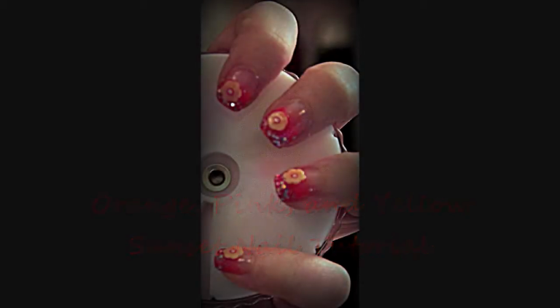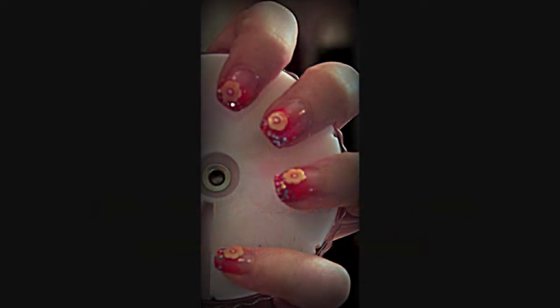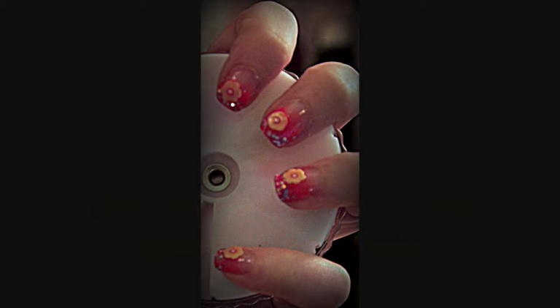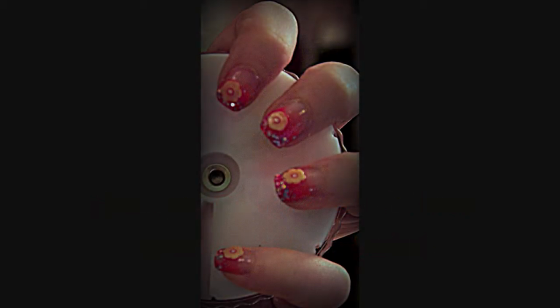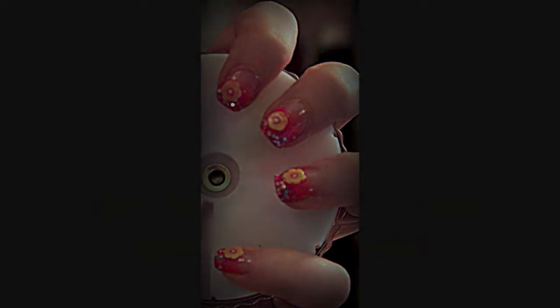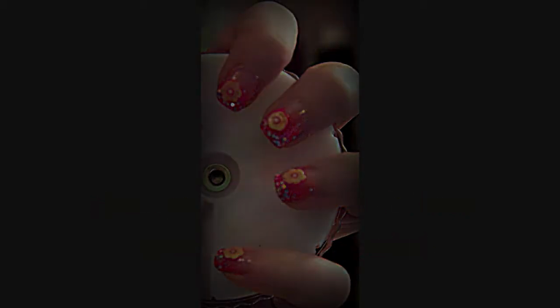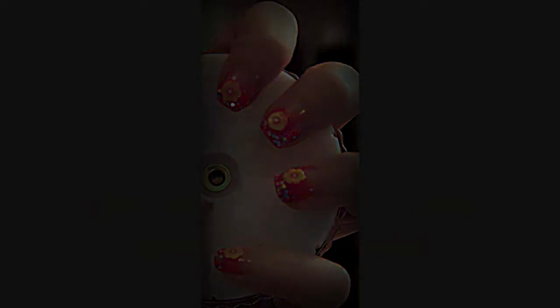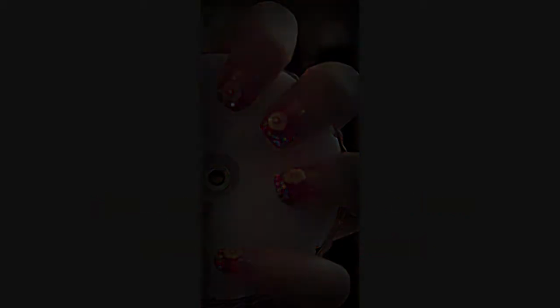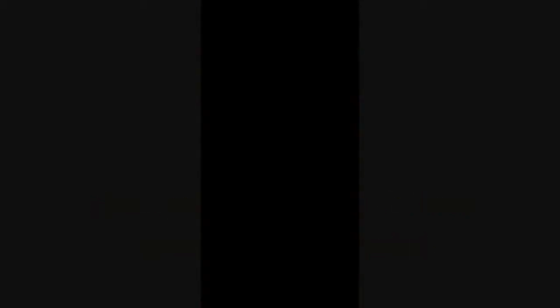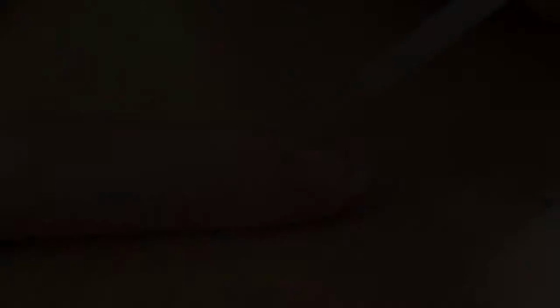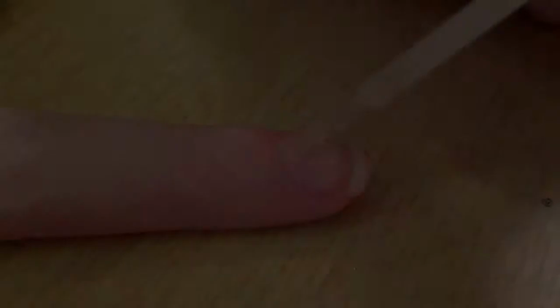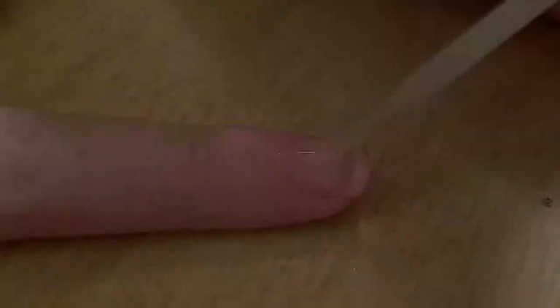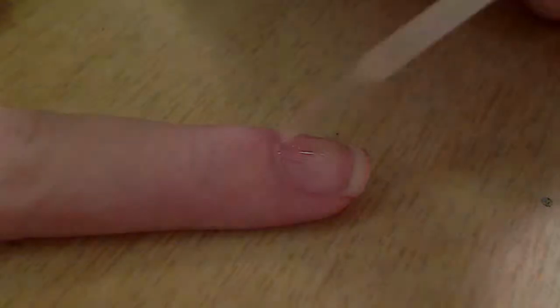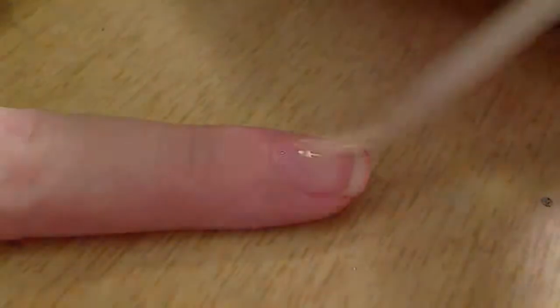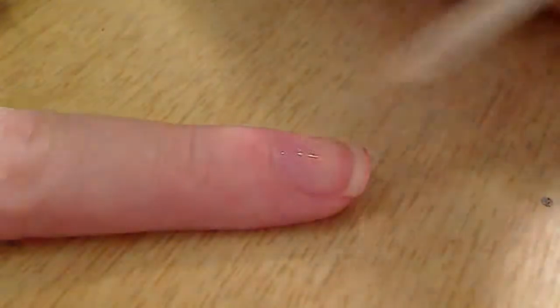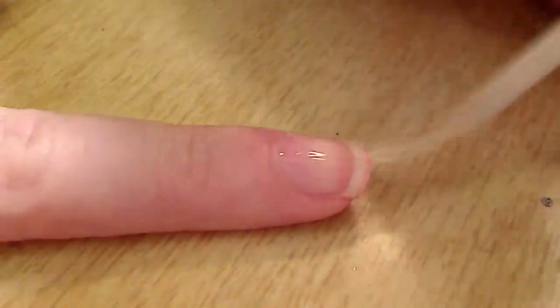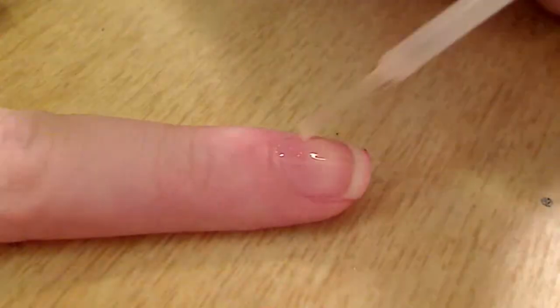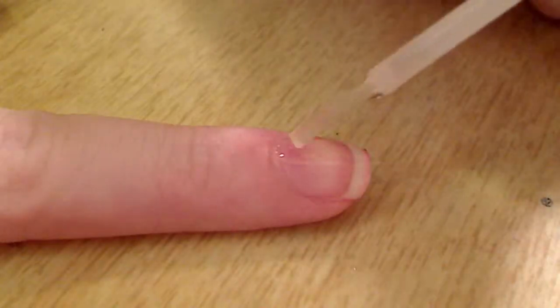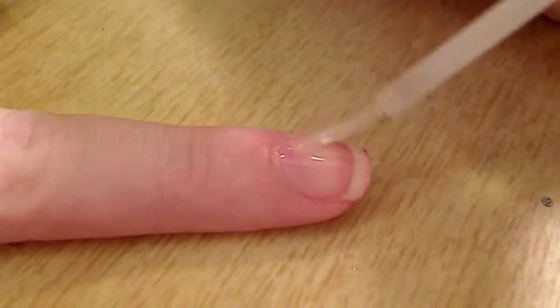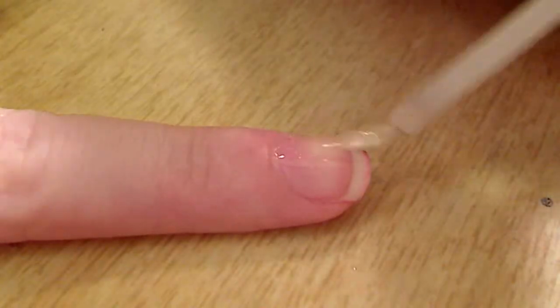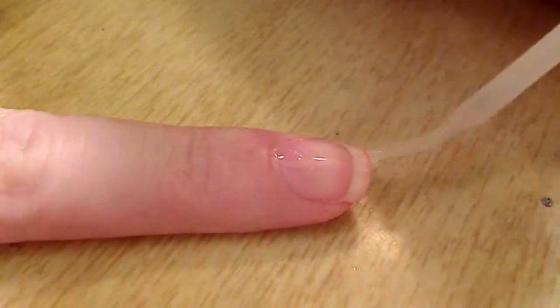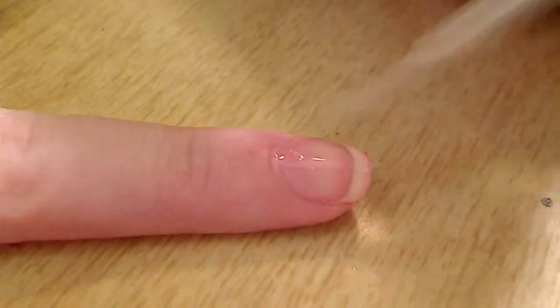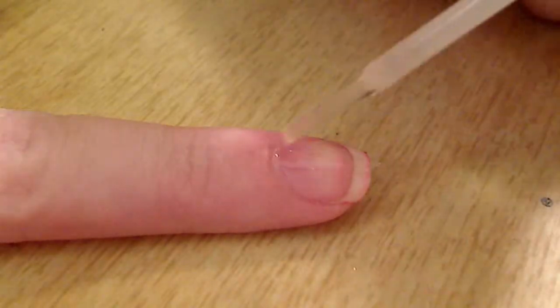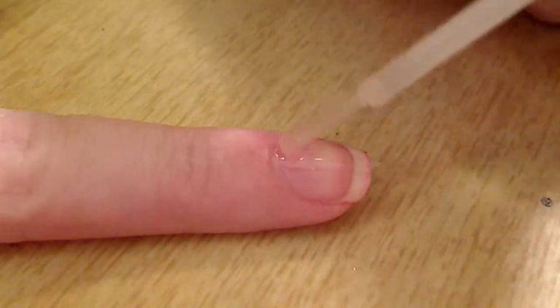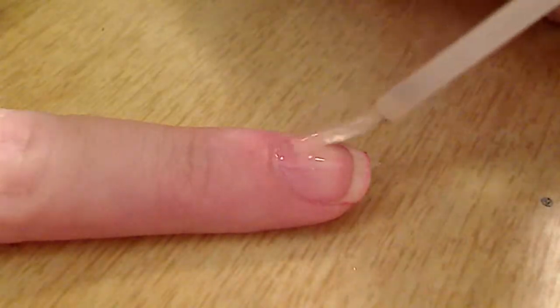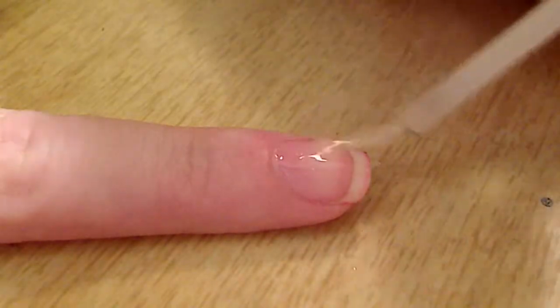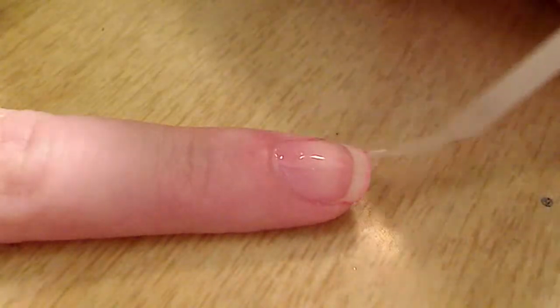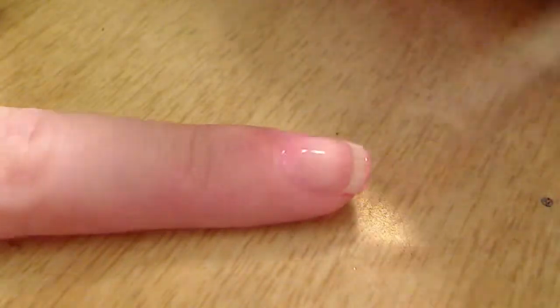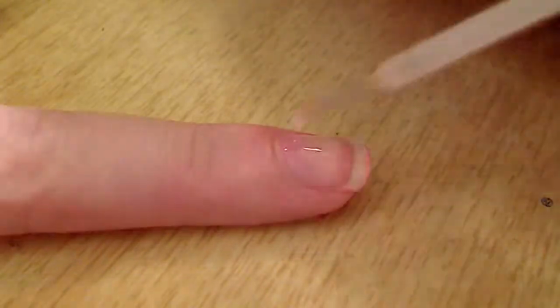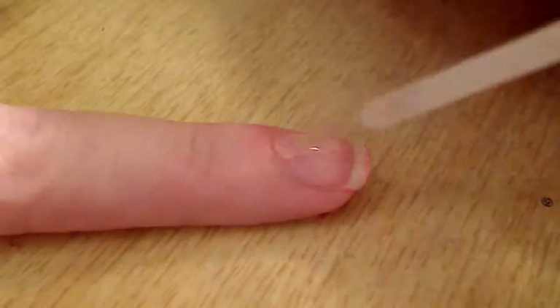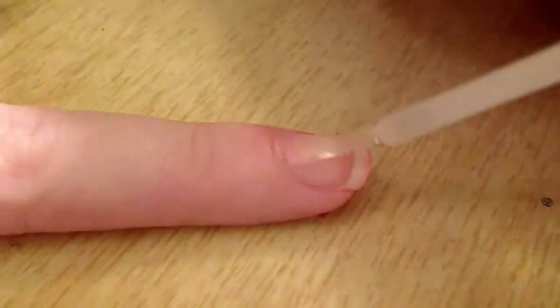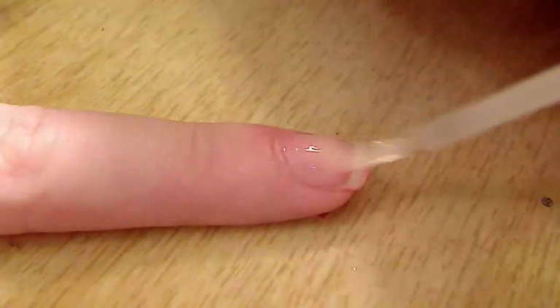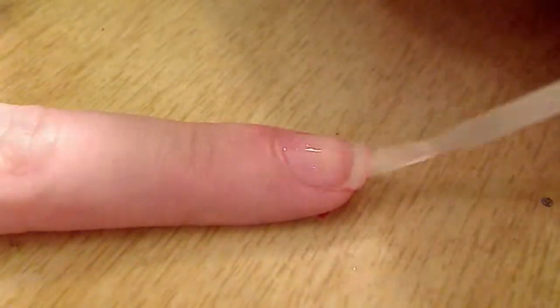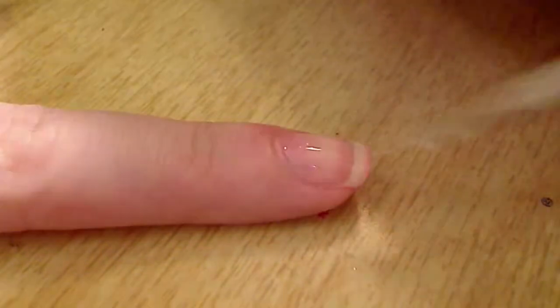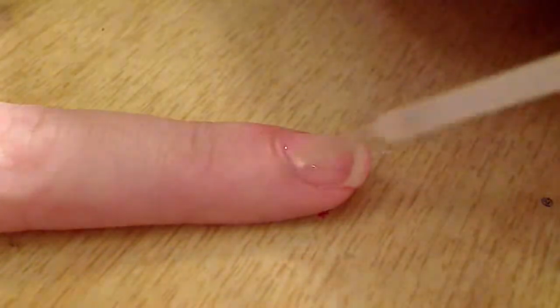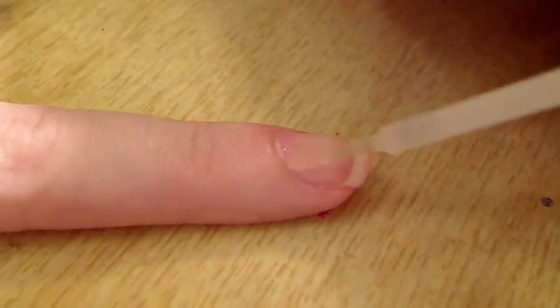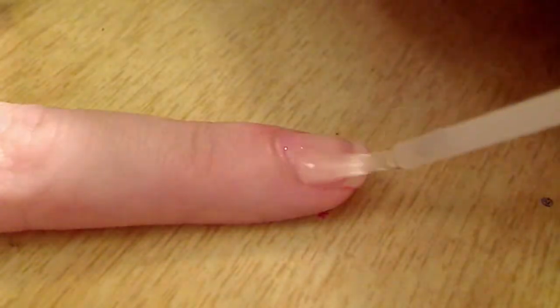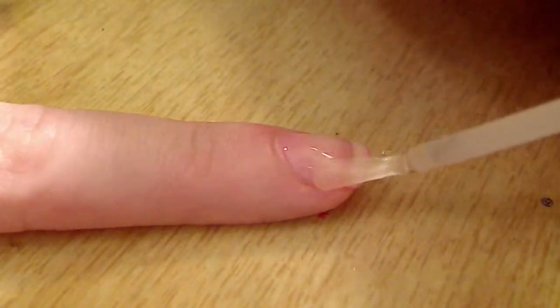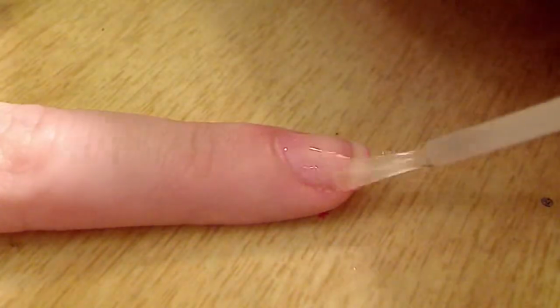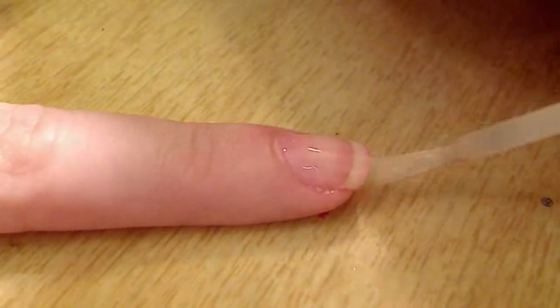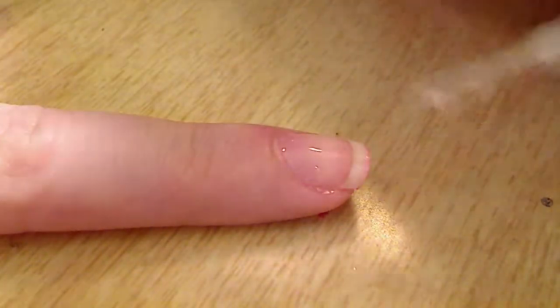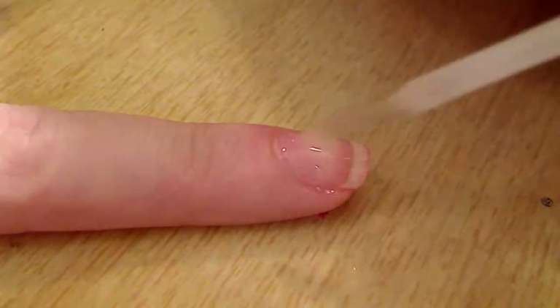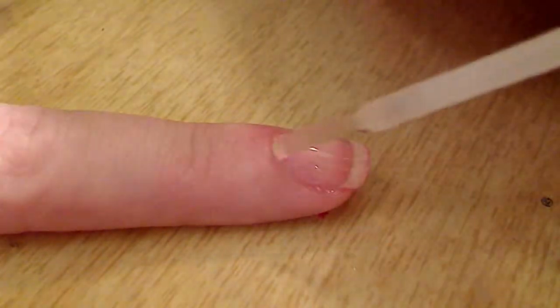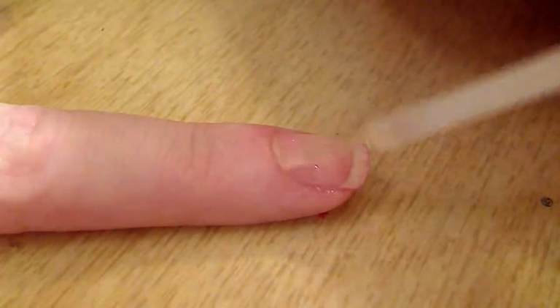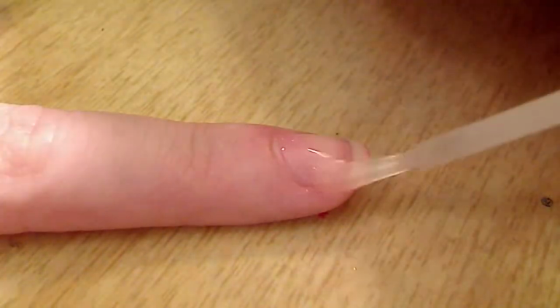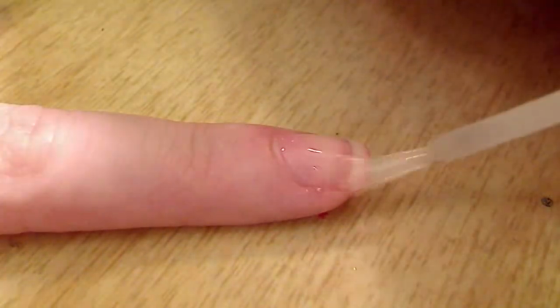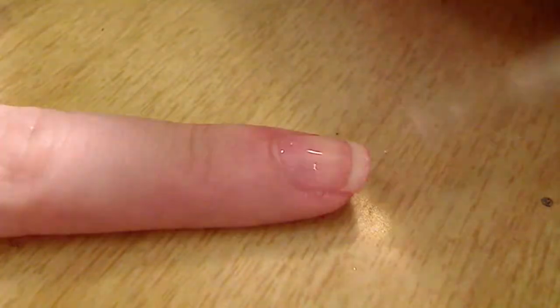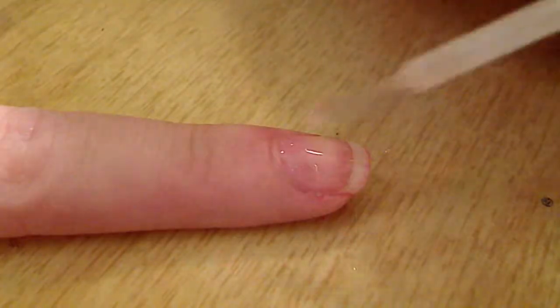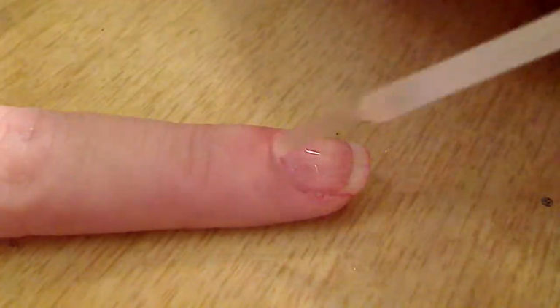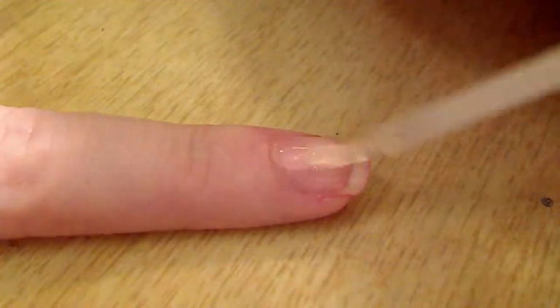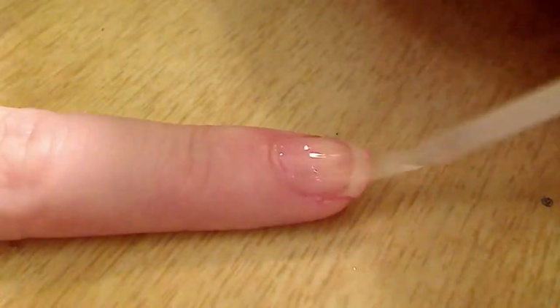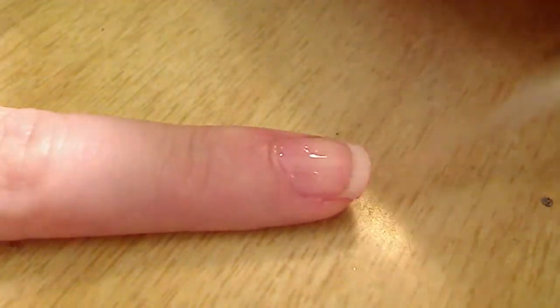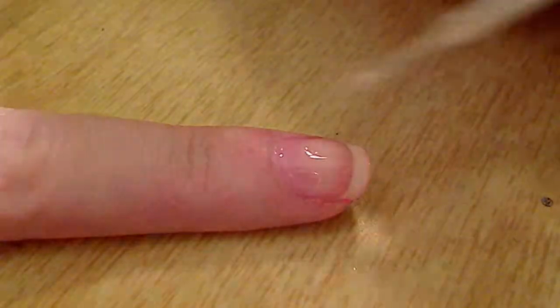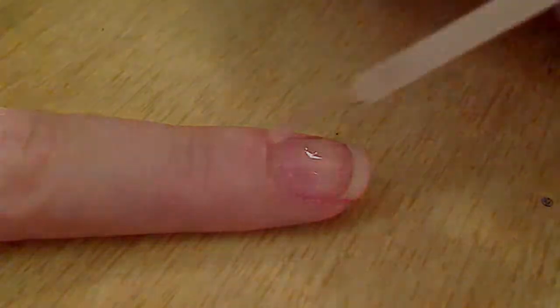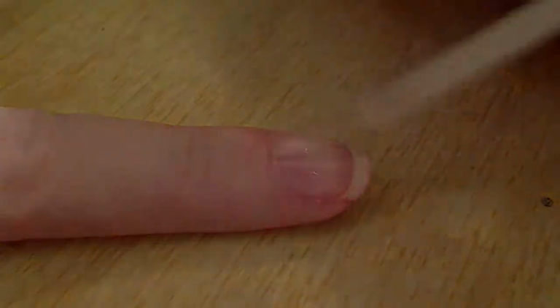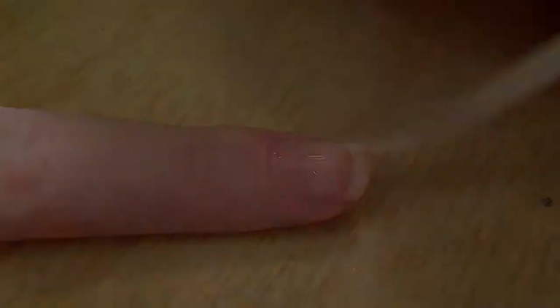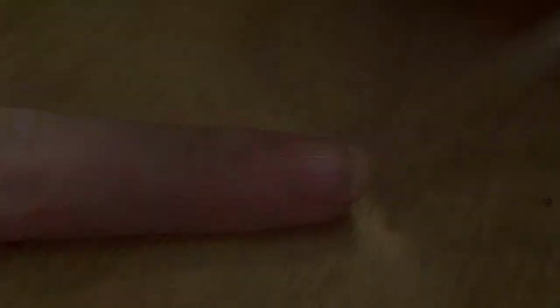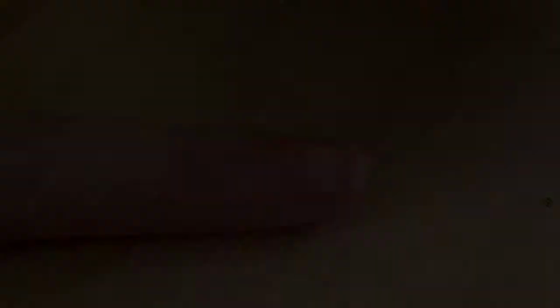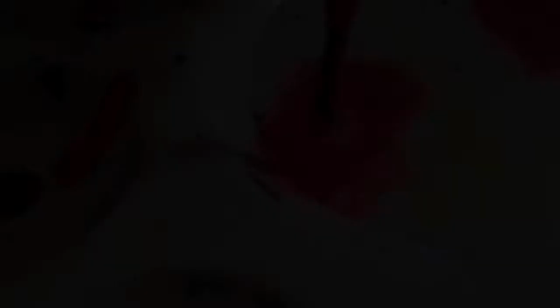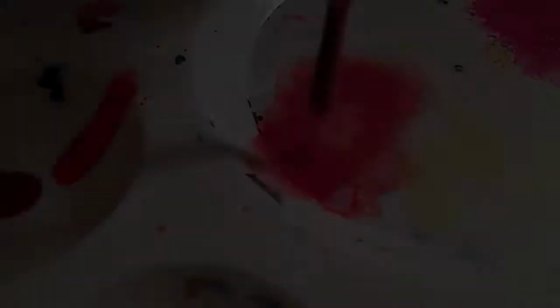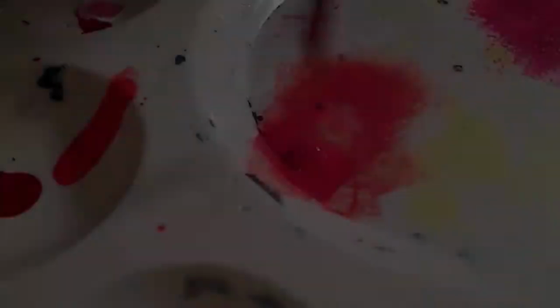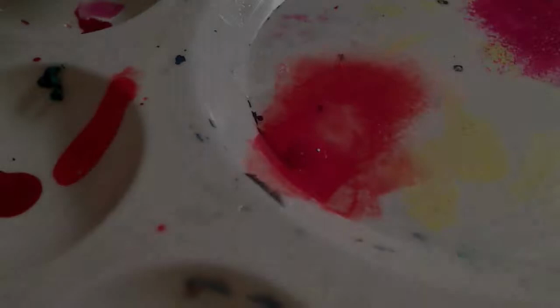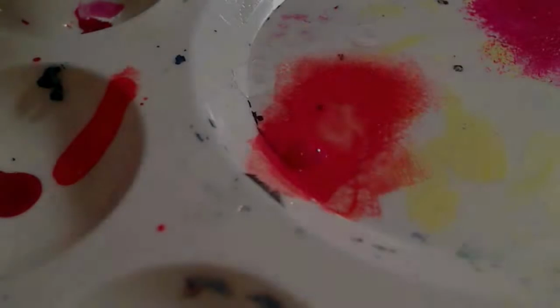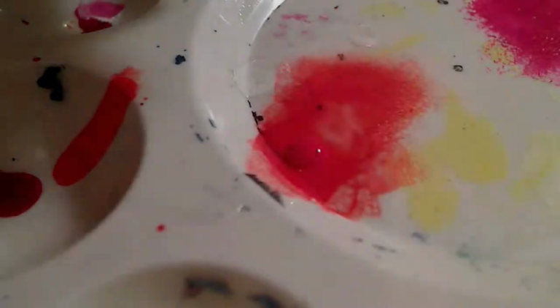The first thing you're going to want to do is take some clear nail polish and apply that to the base of your nail to protect your nail.